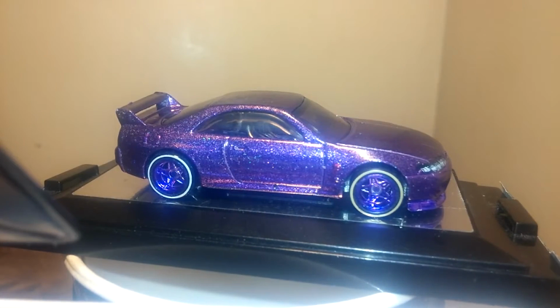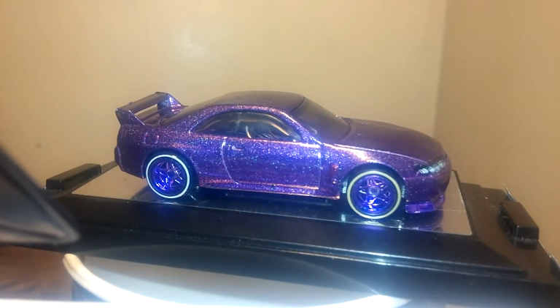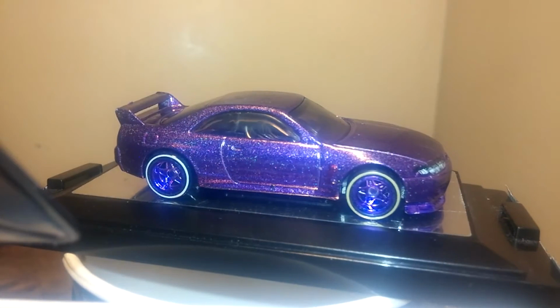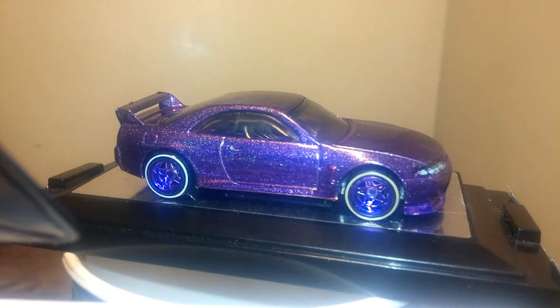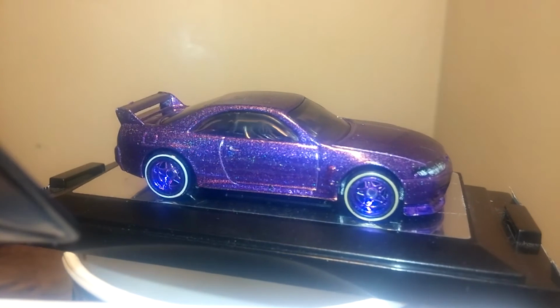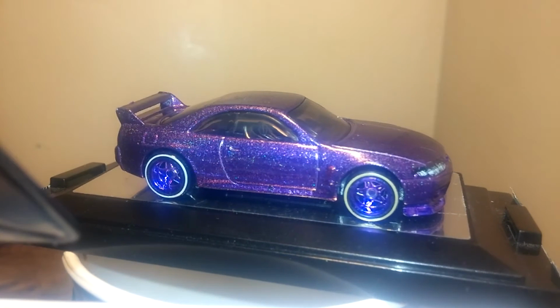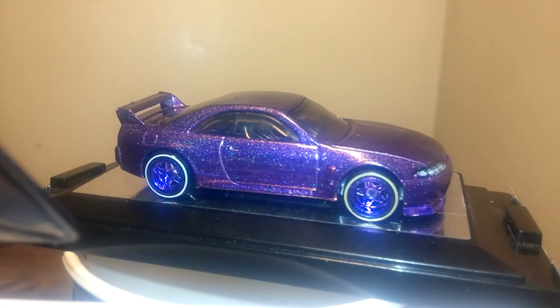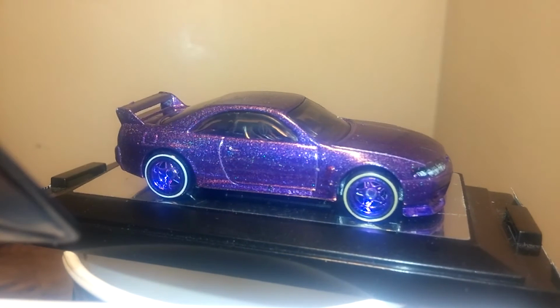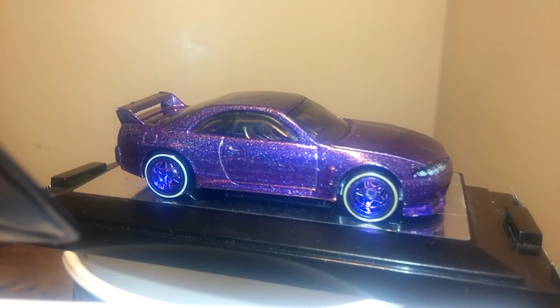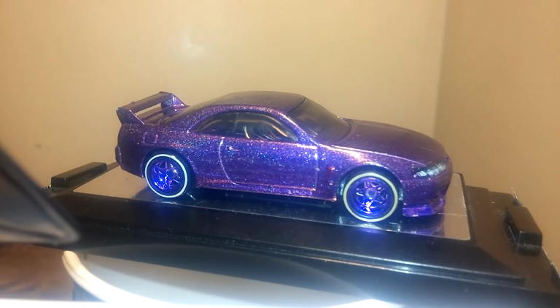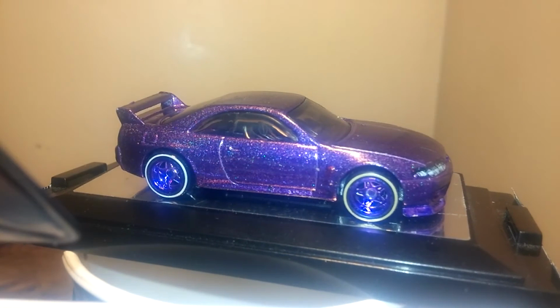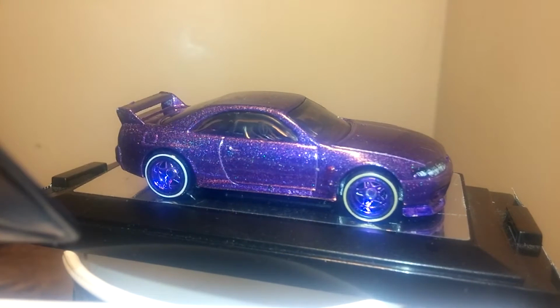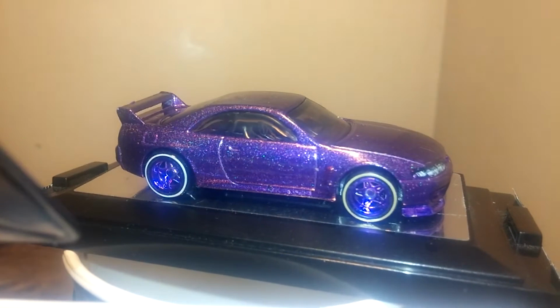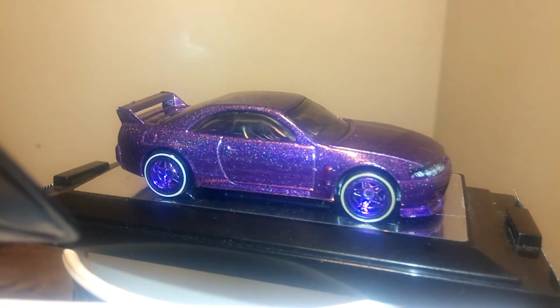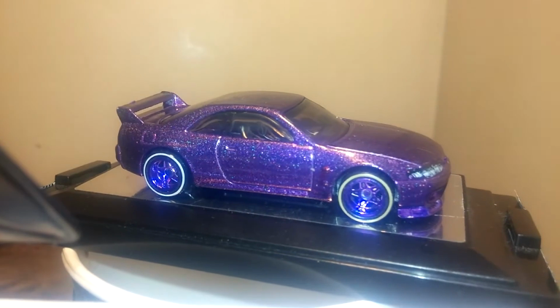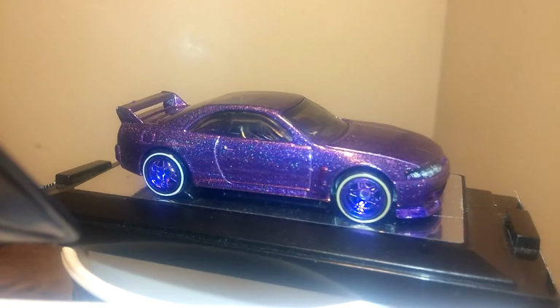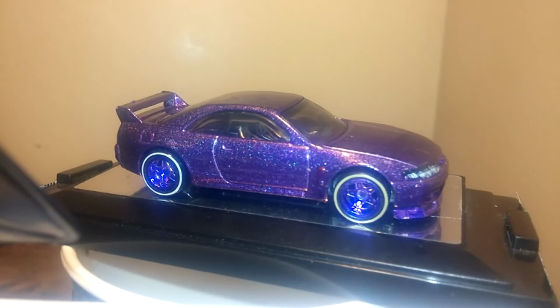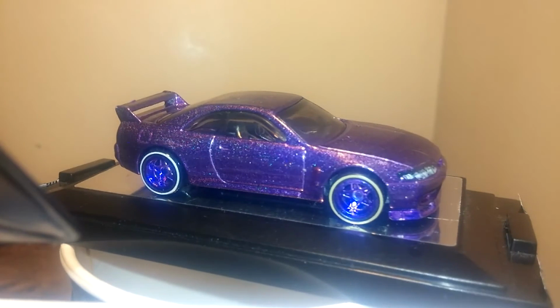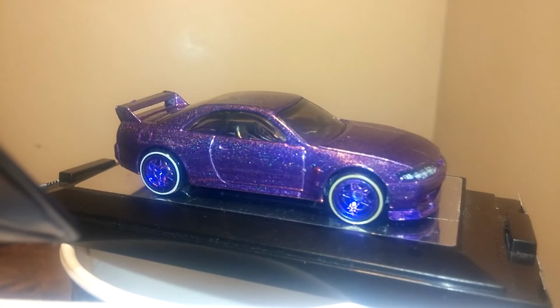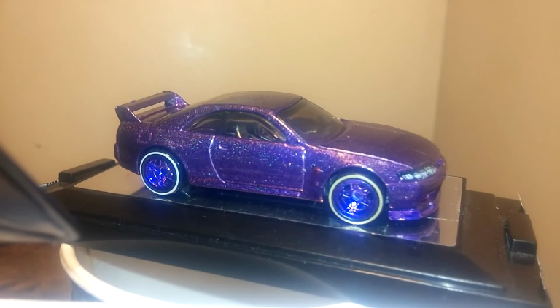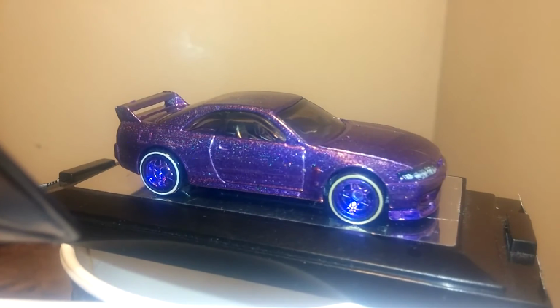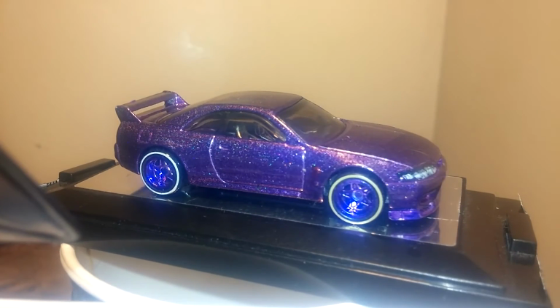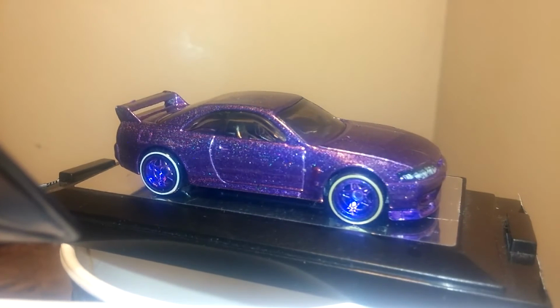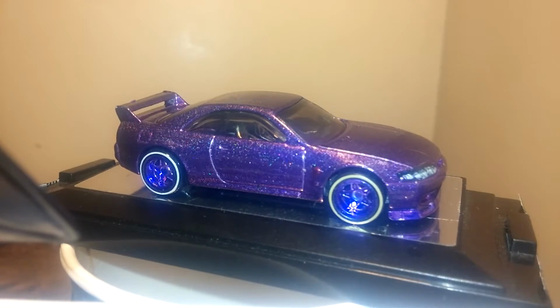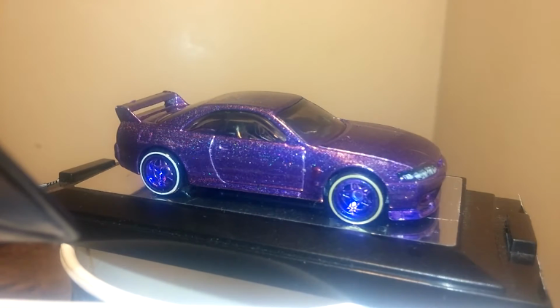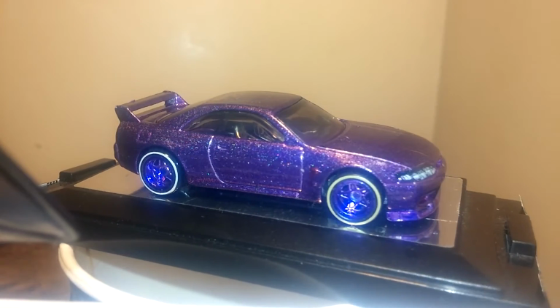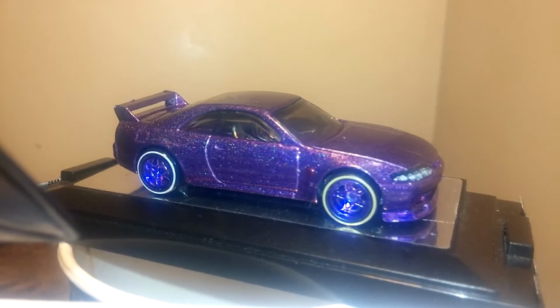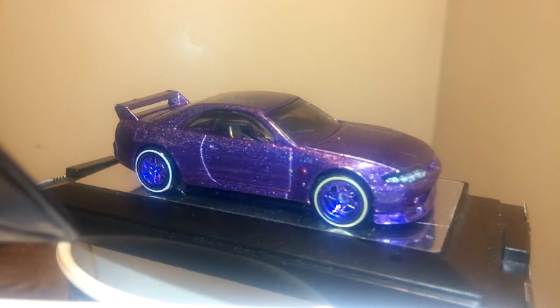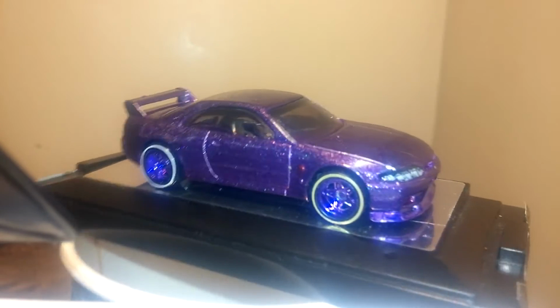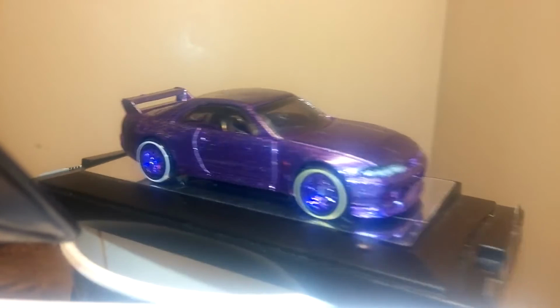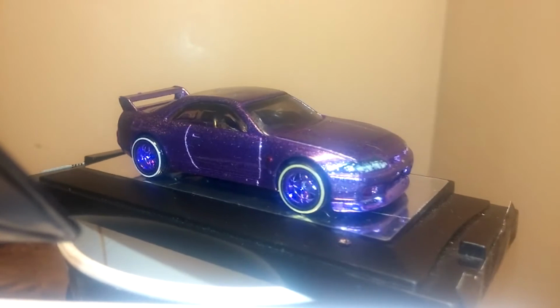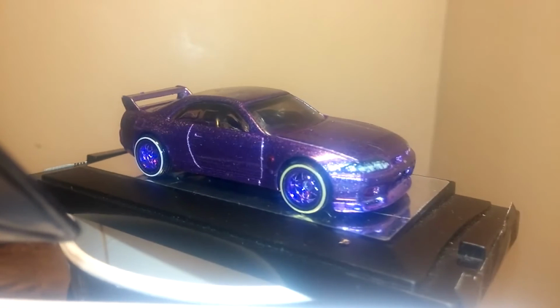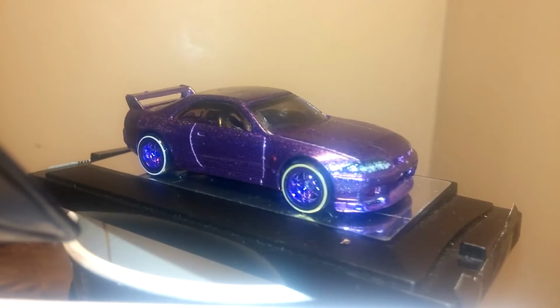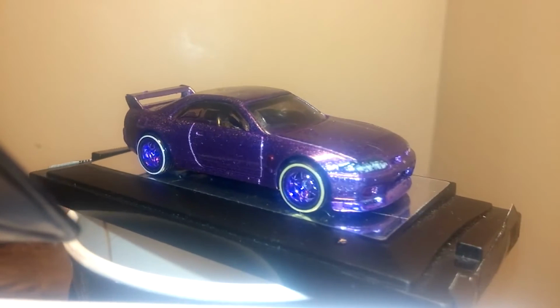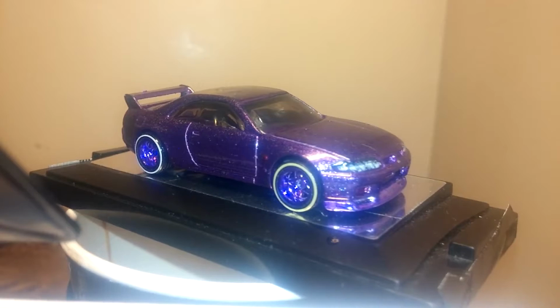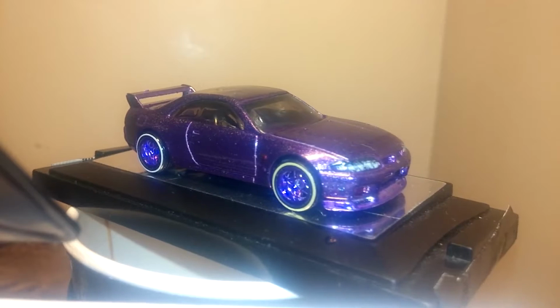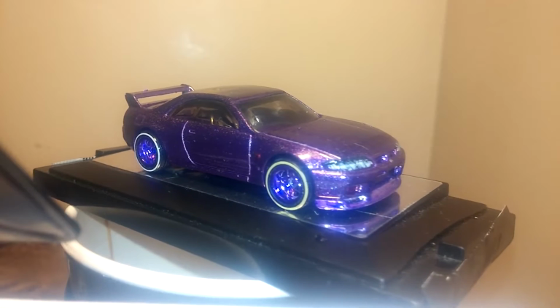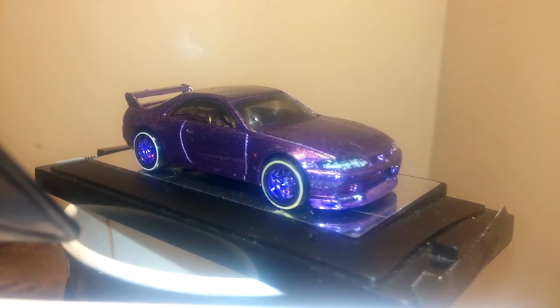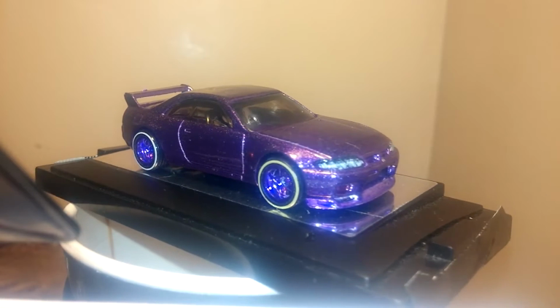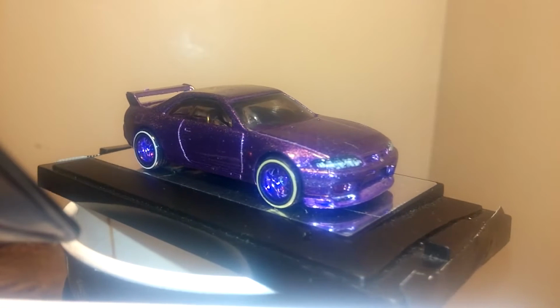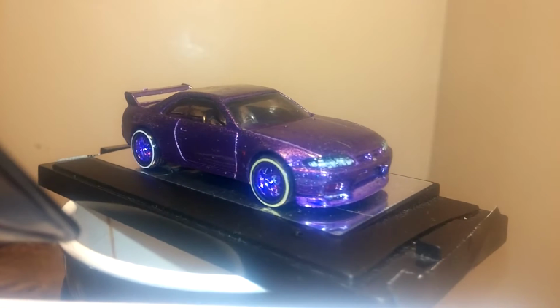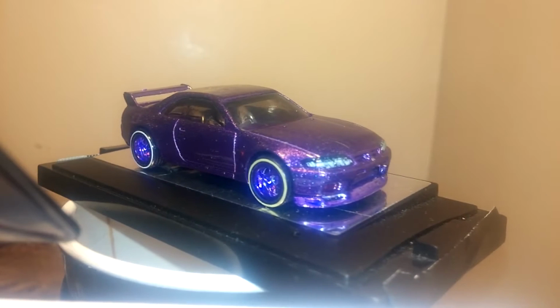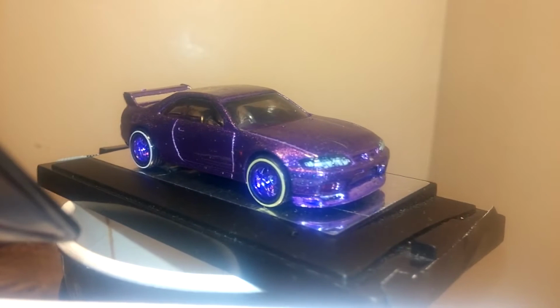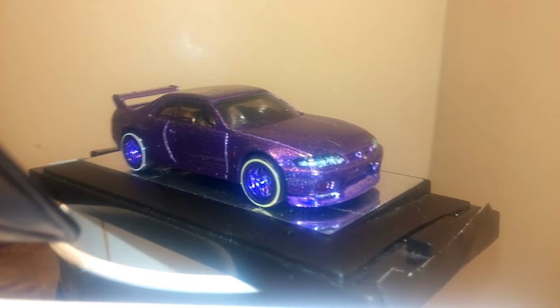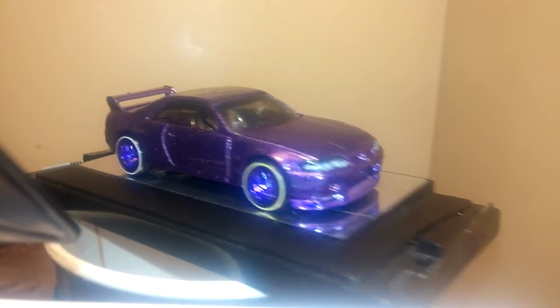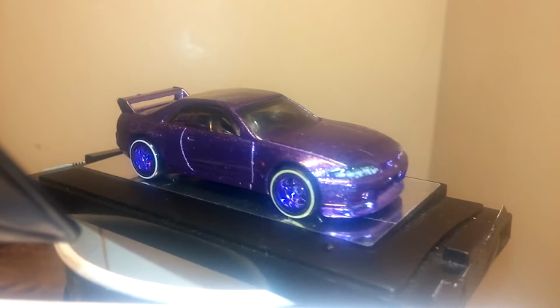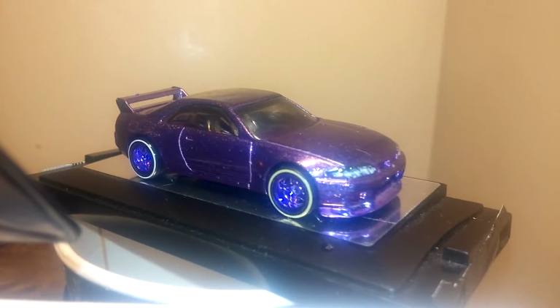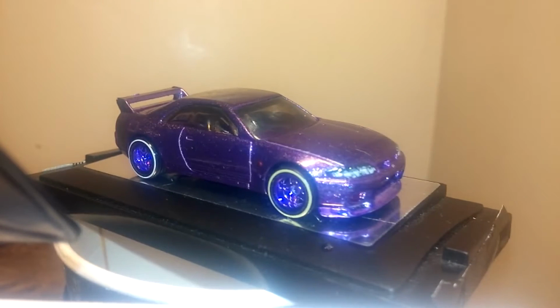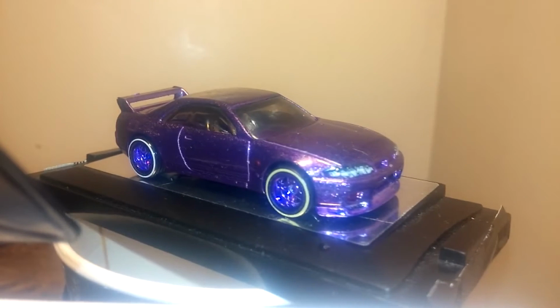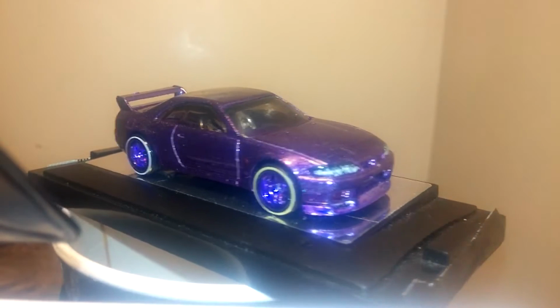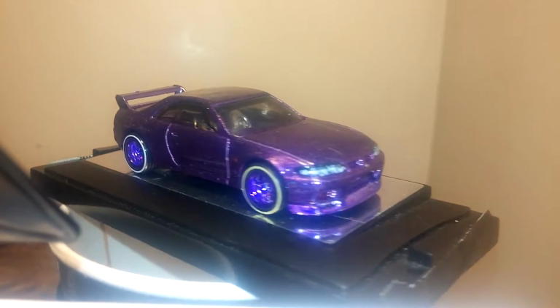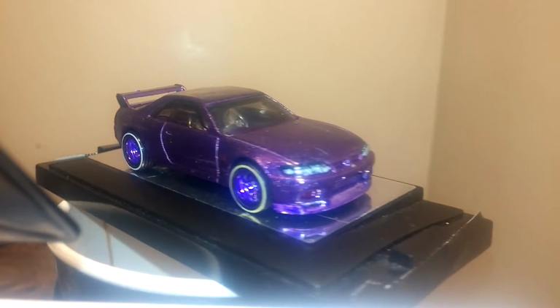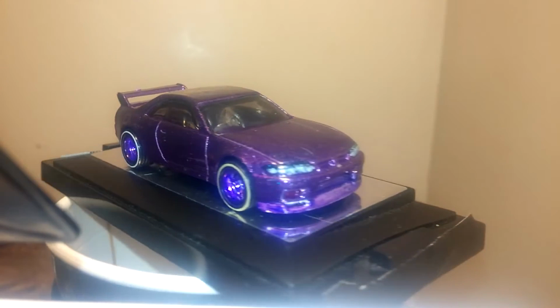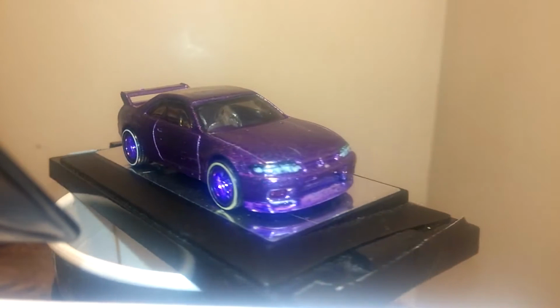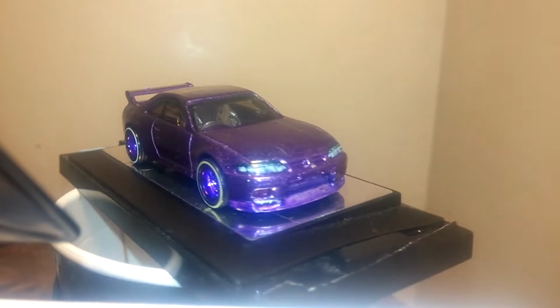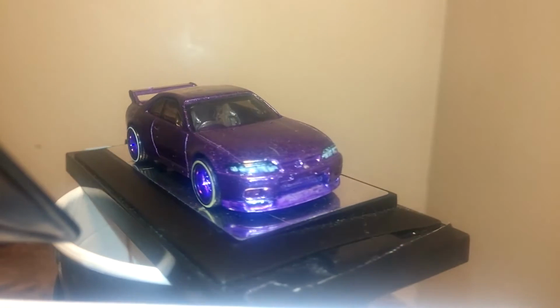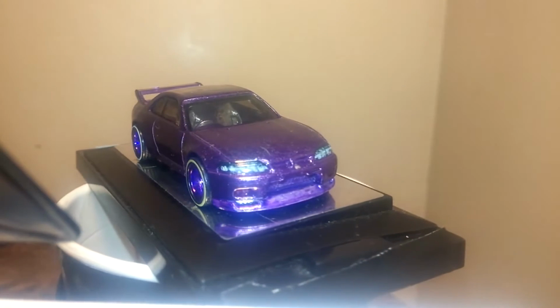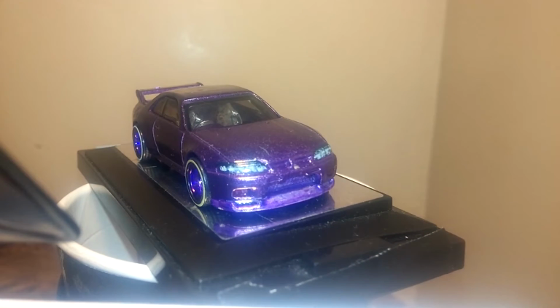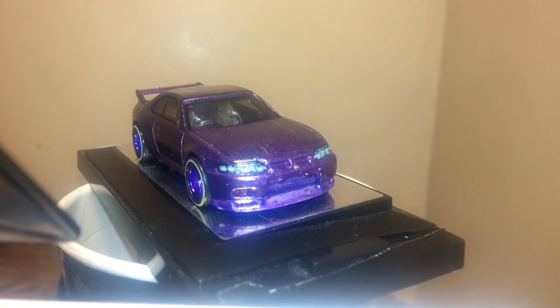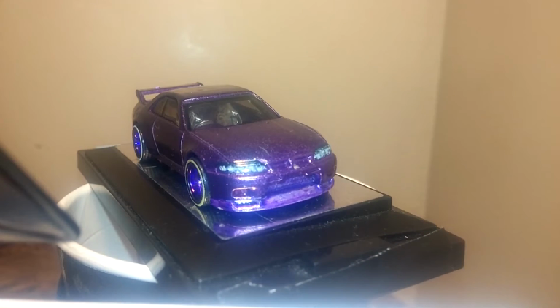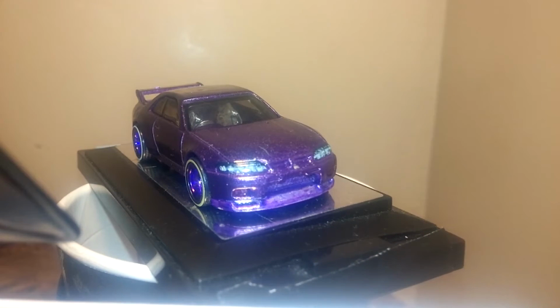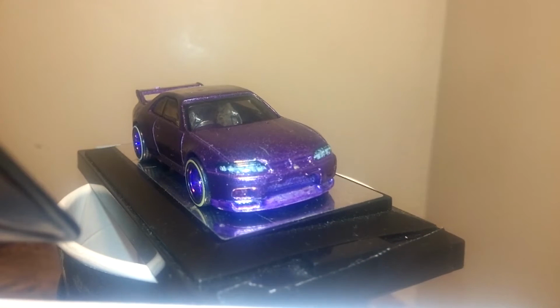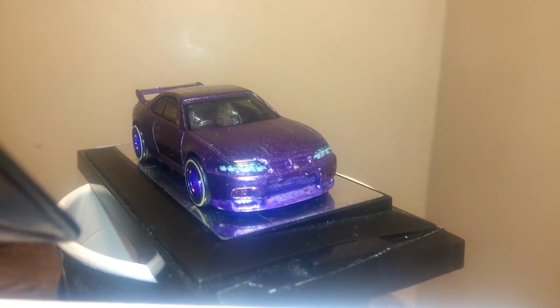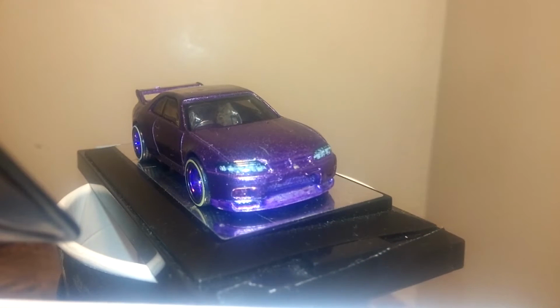Good morning from Phil's Custom Wheels. Little something for my Instagram.